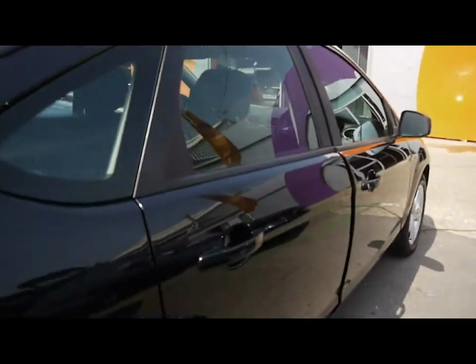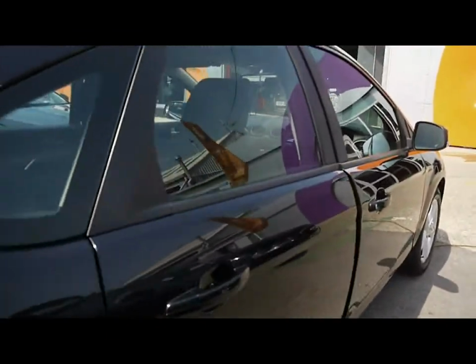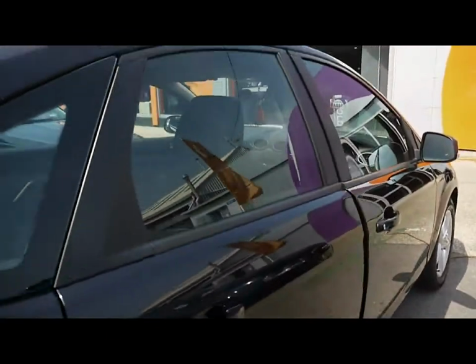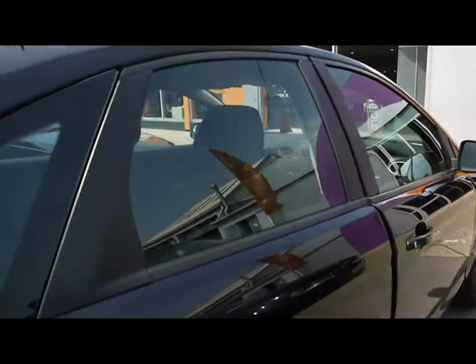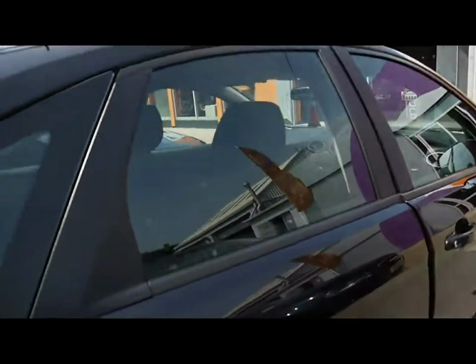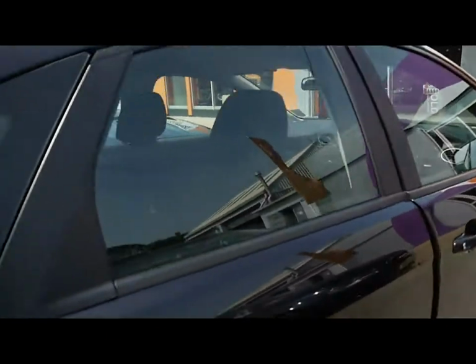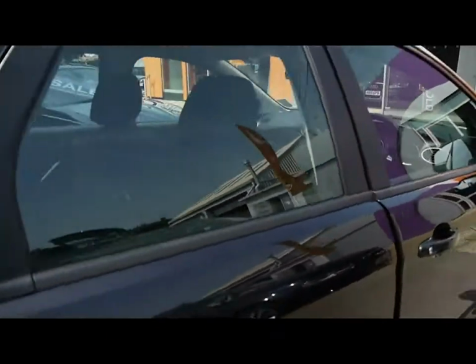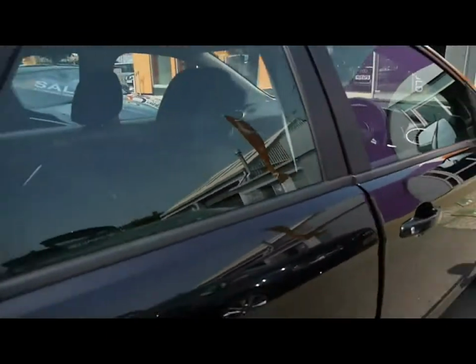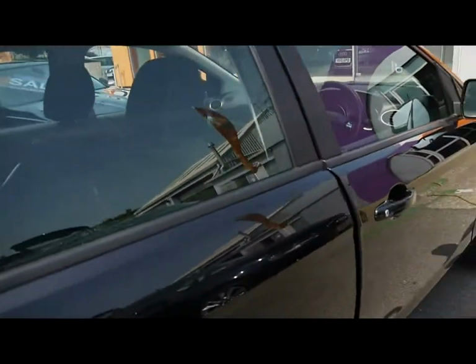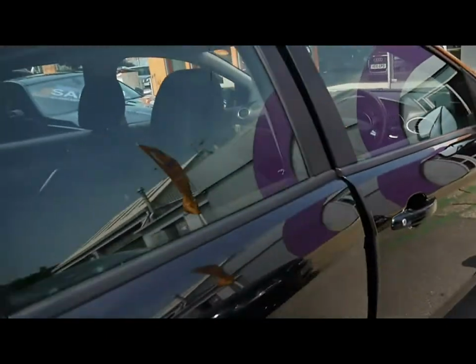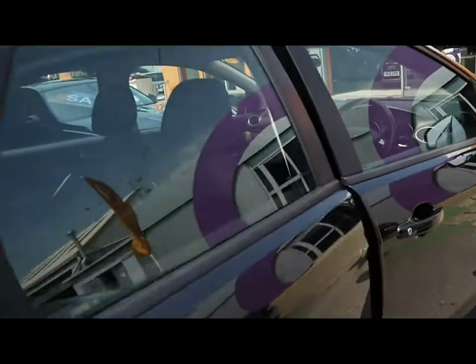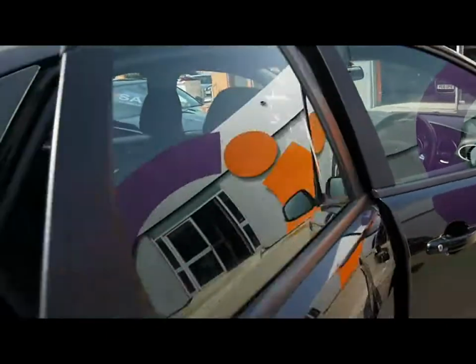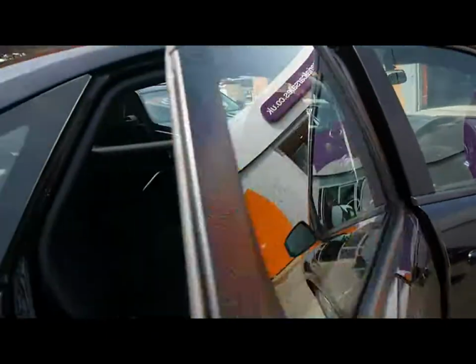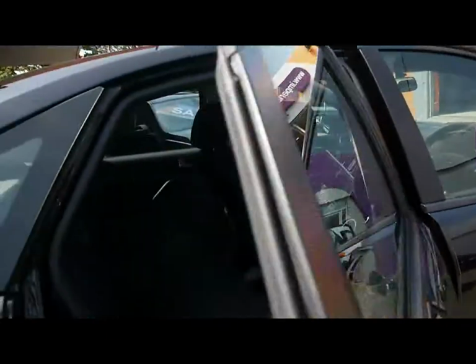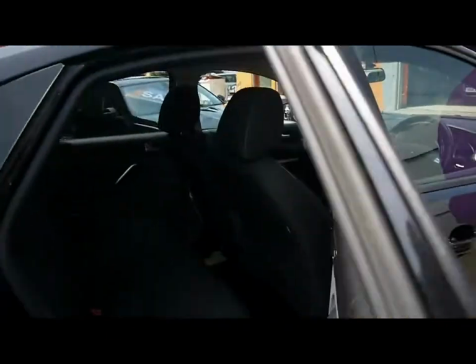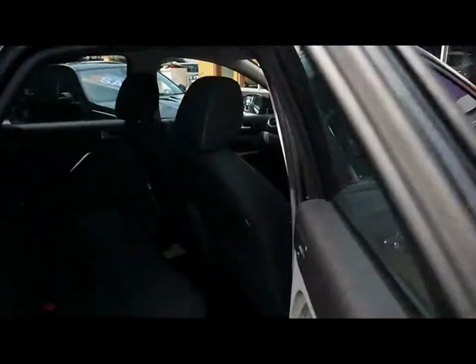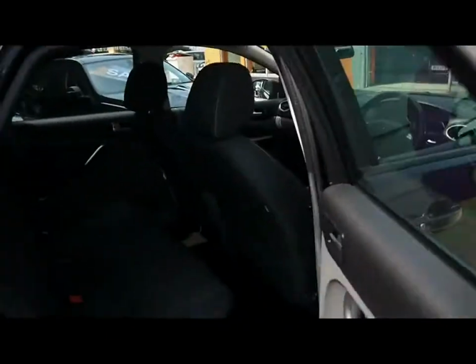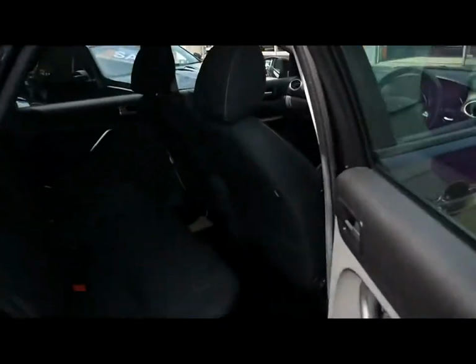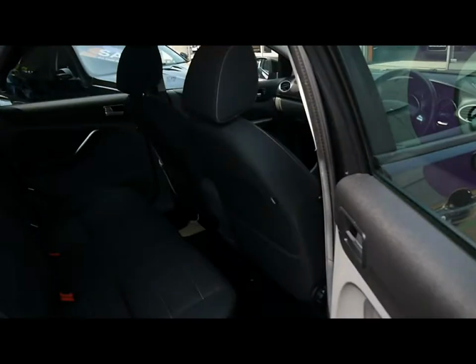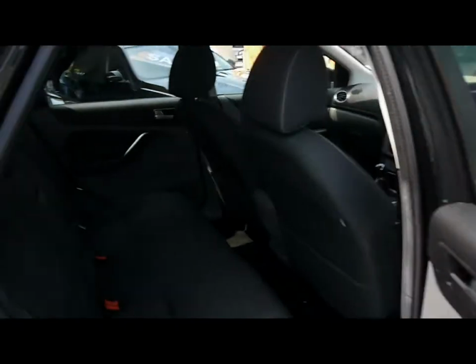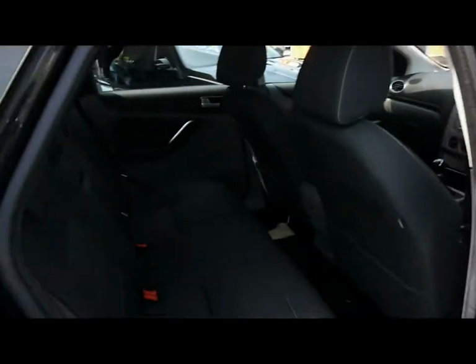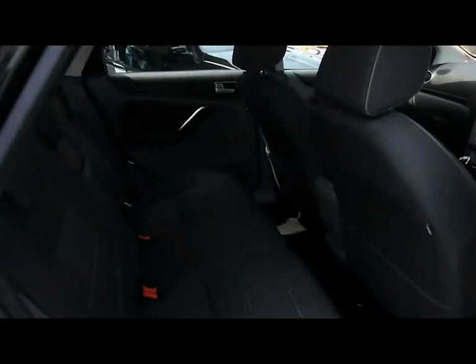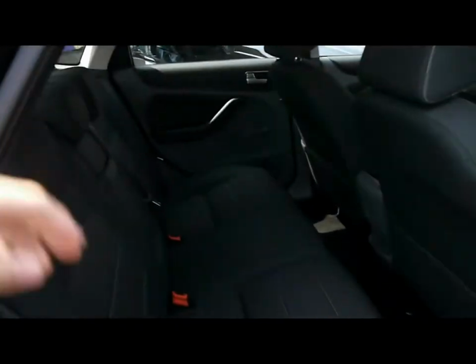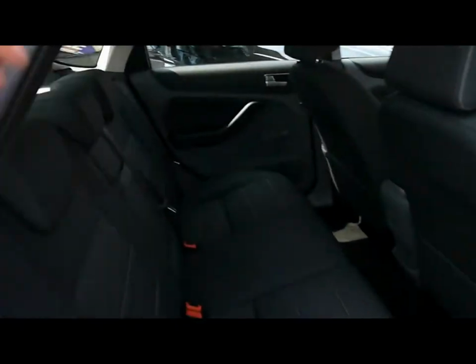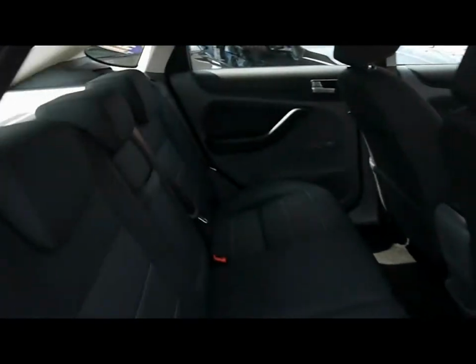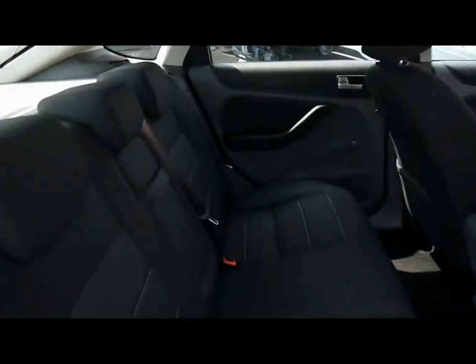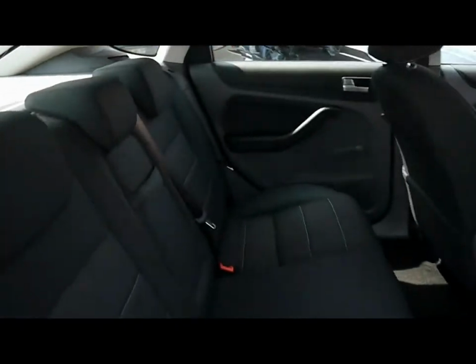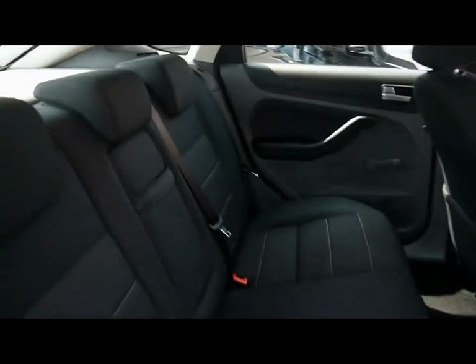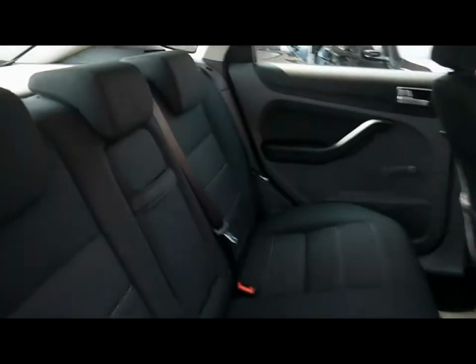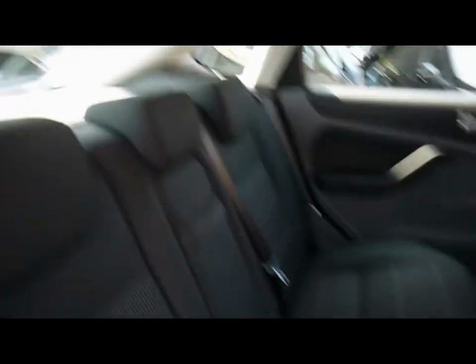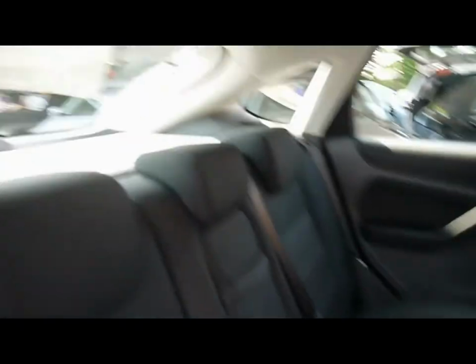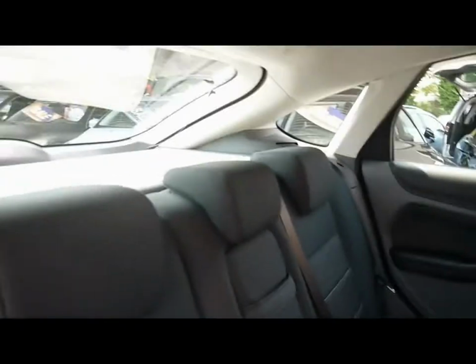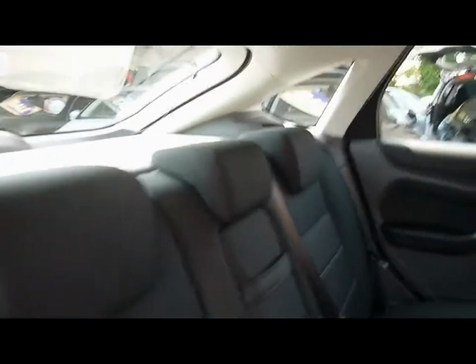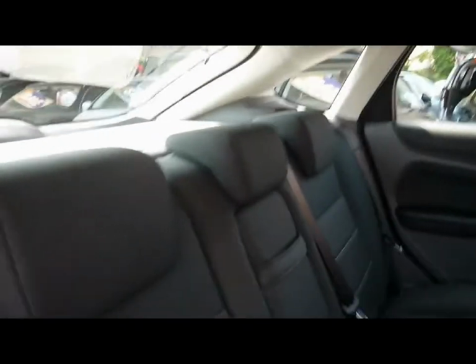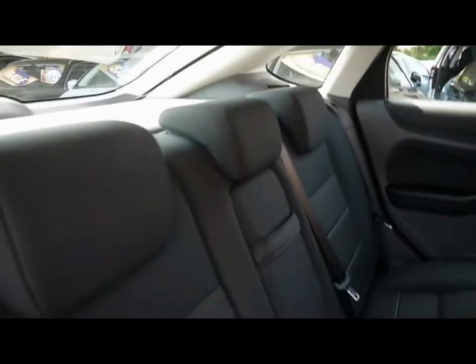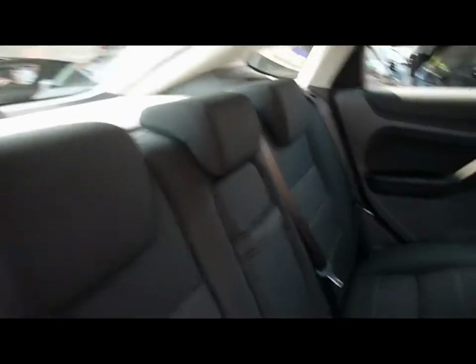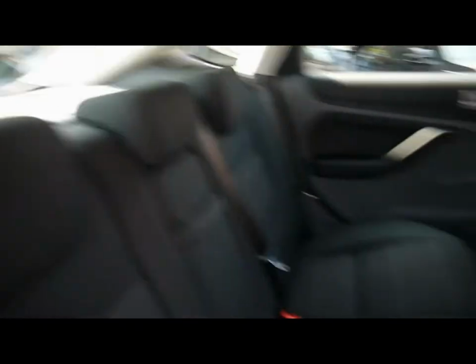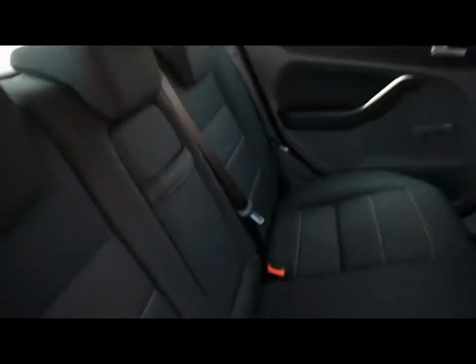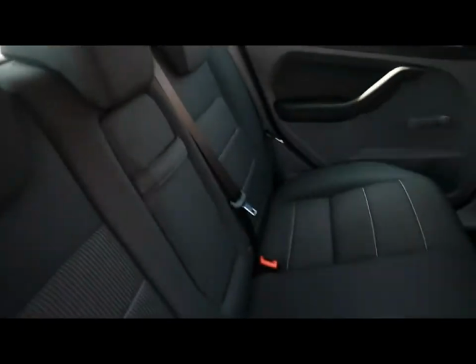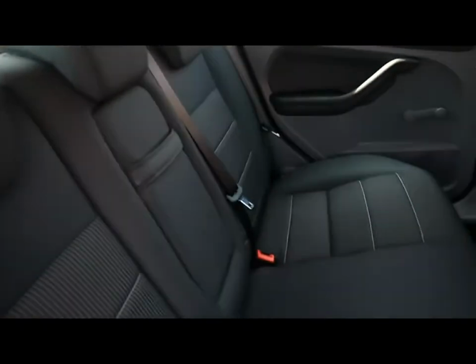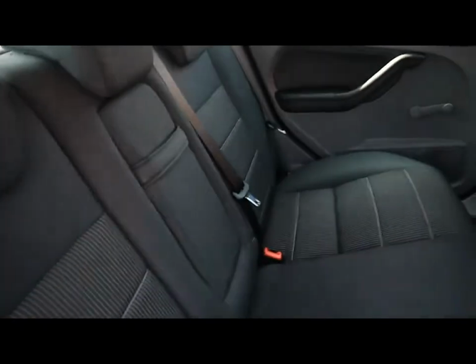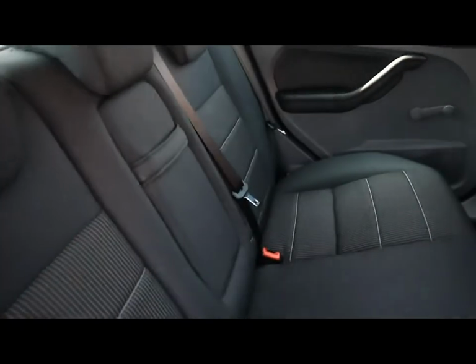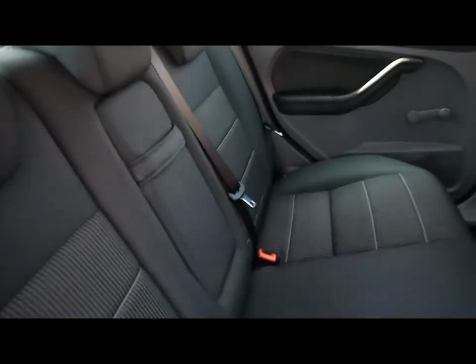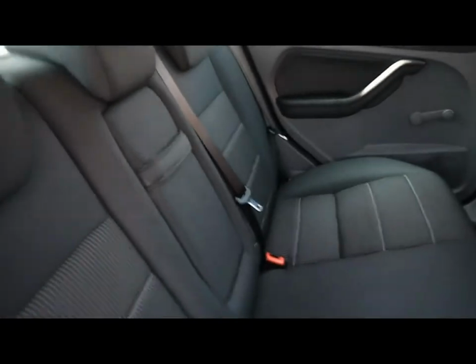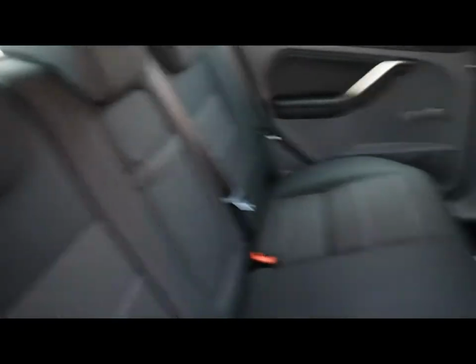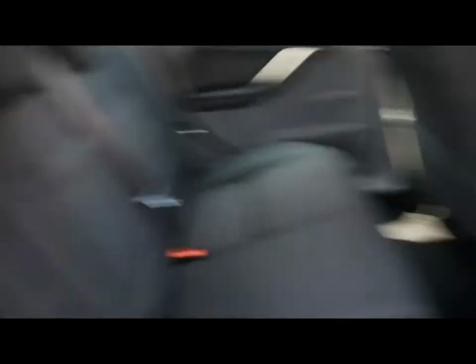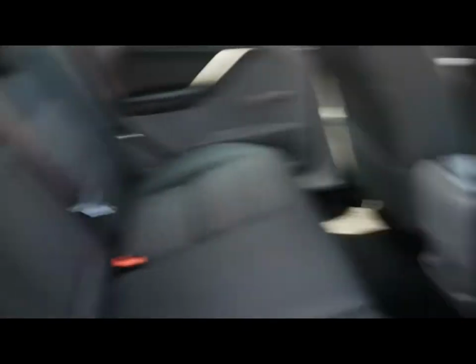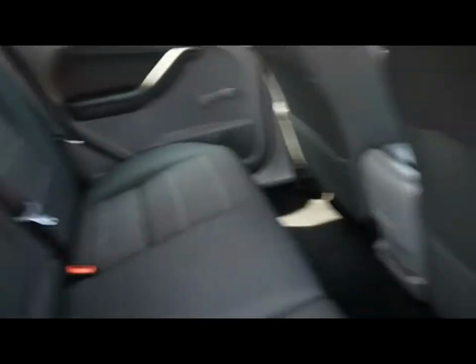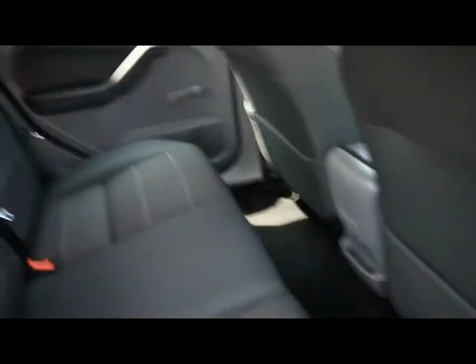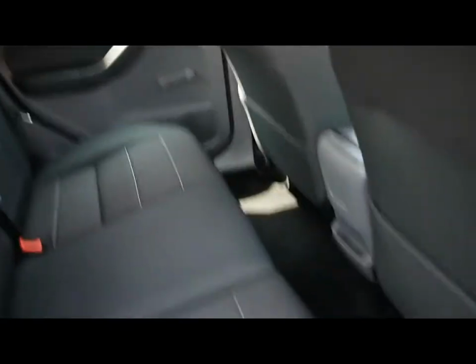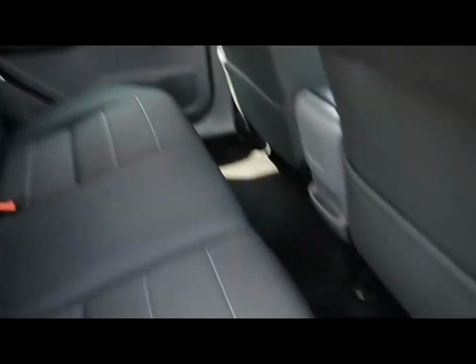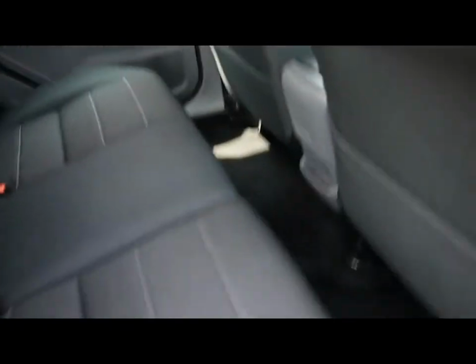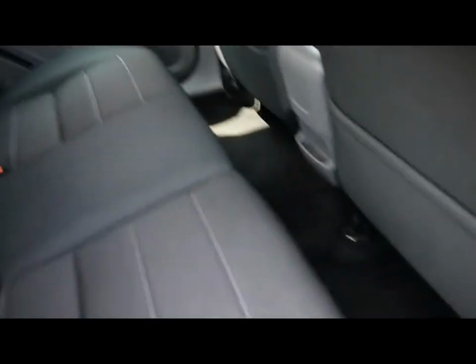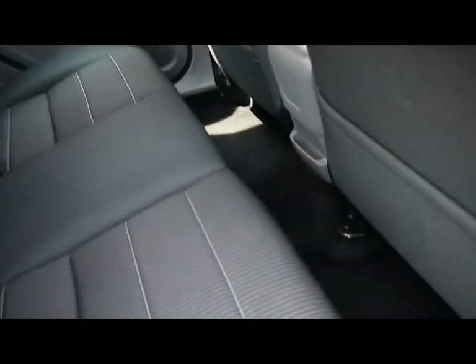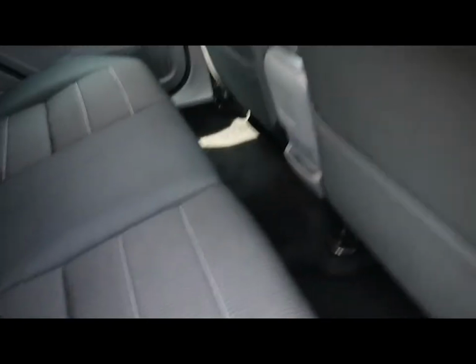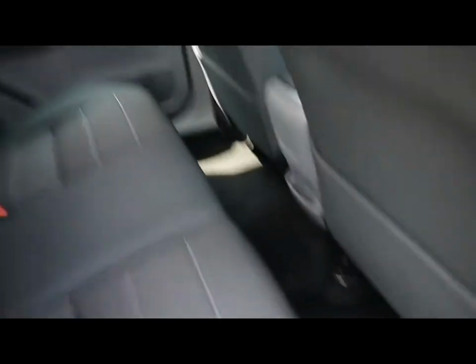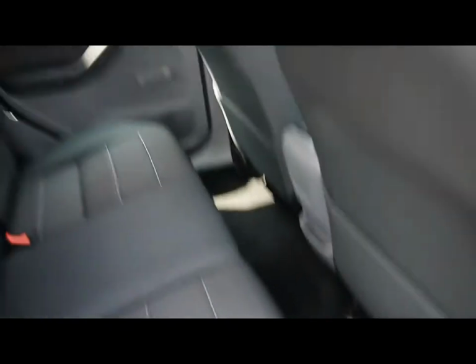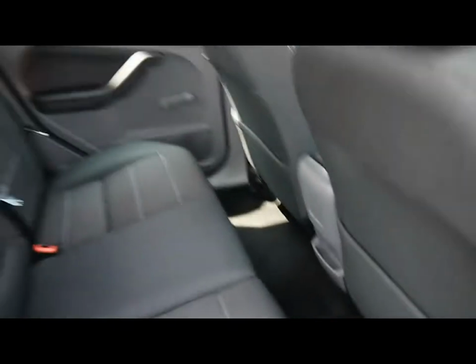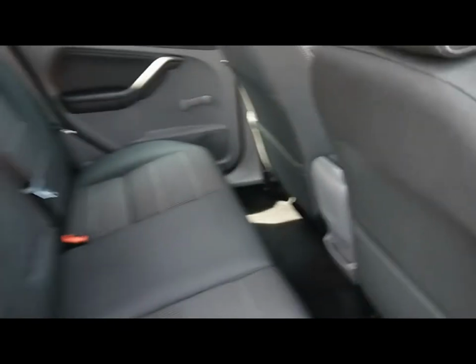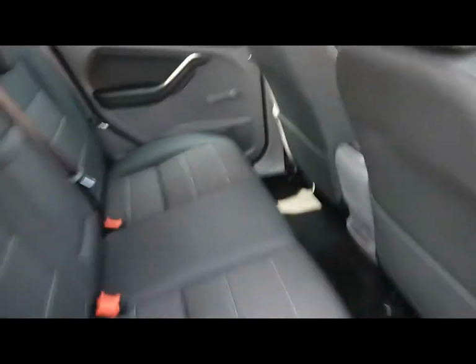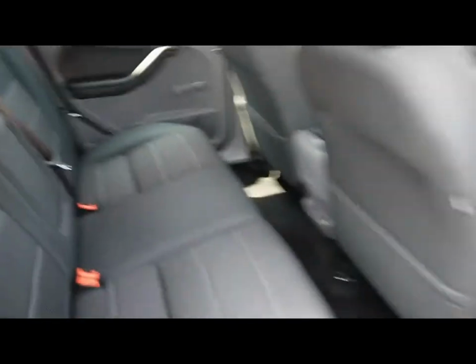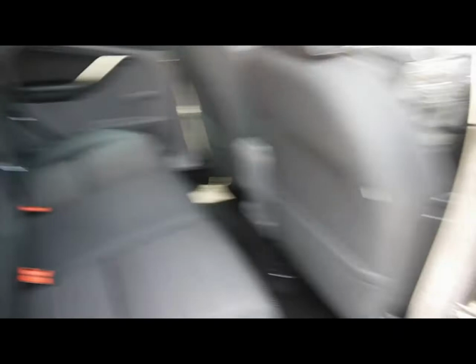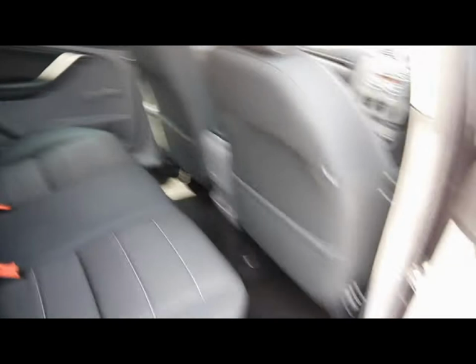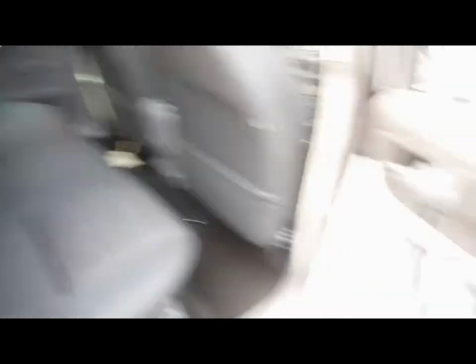Inside, the car has a full black cloth interior with headrests and armrests. There's also plenty of room in the rear for passengers.